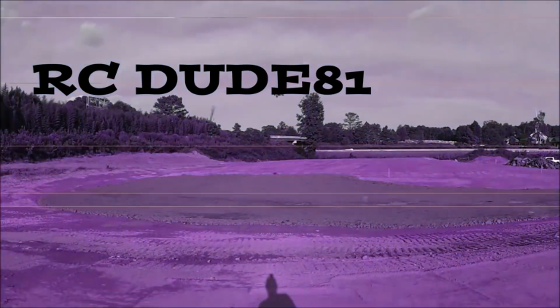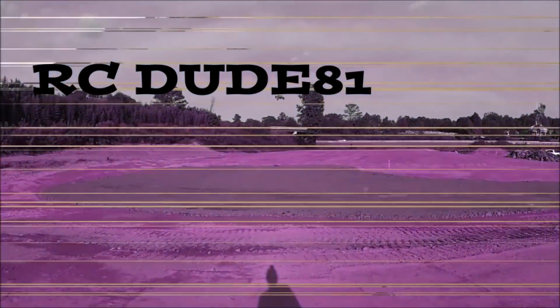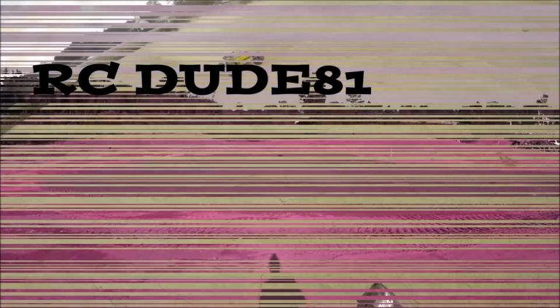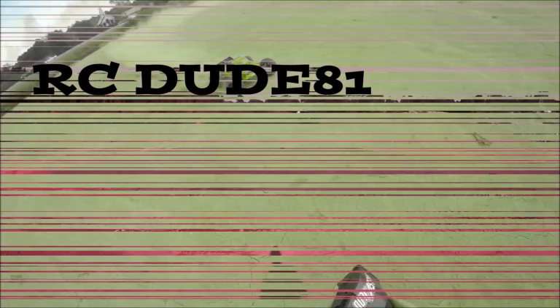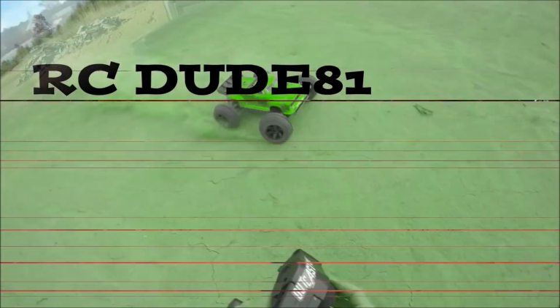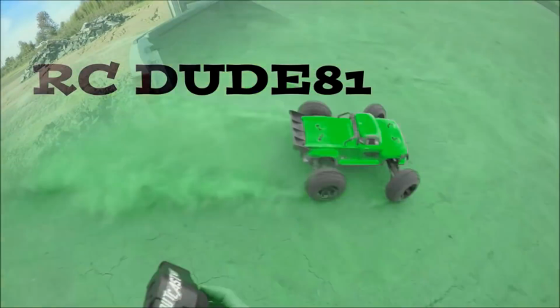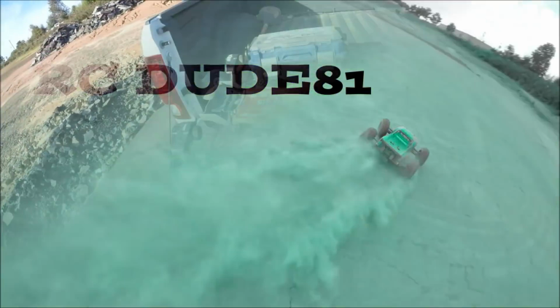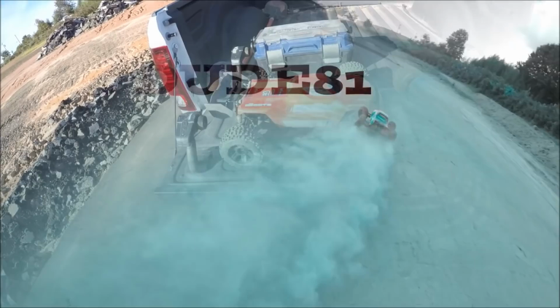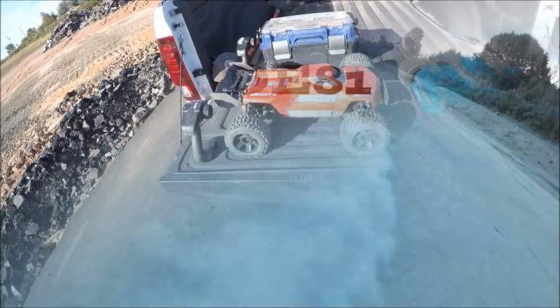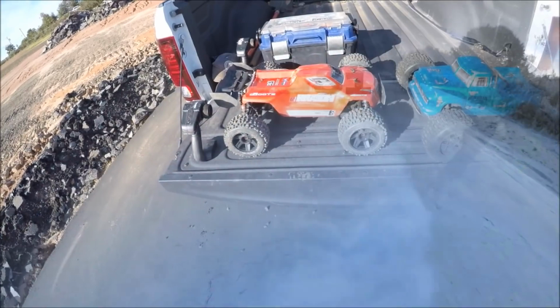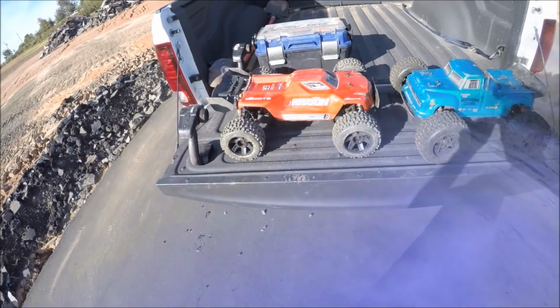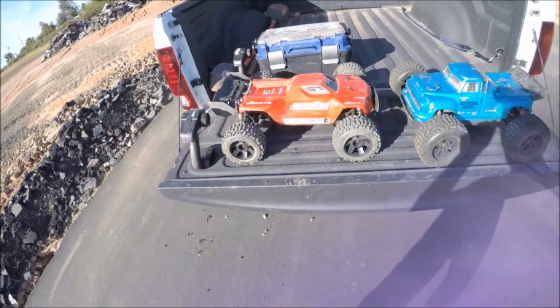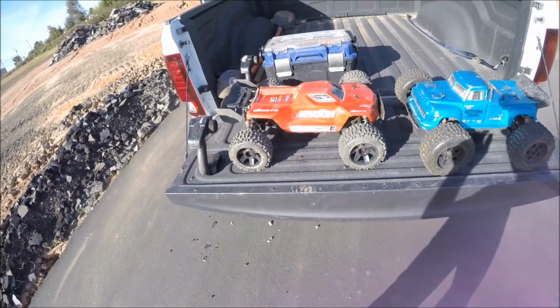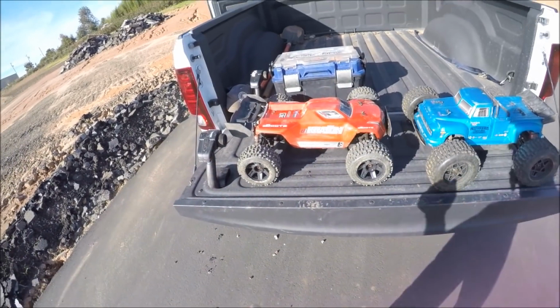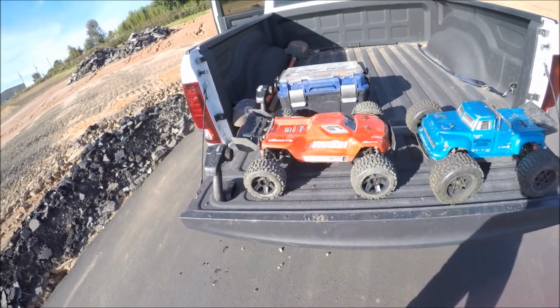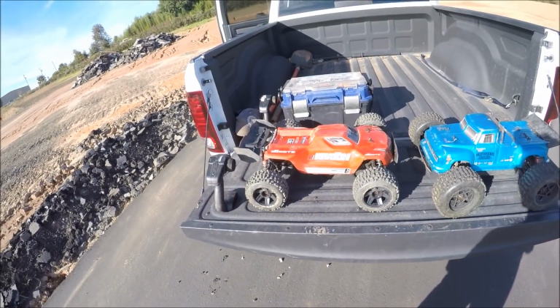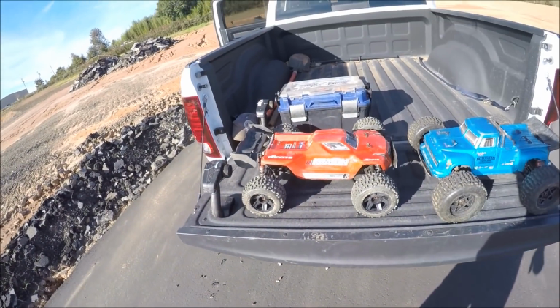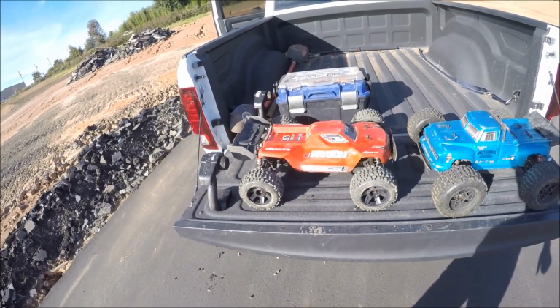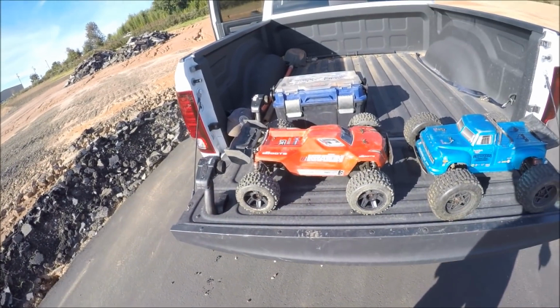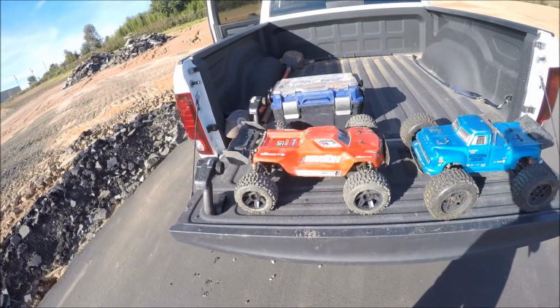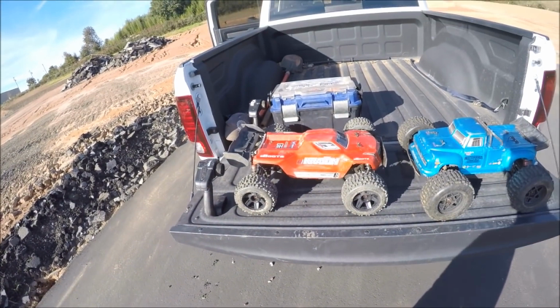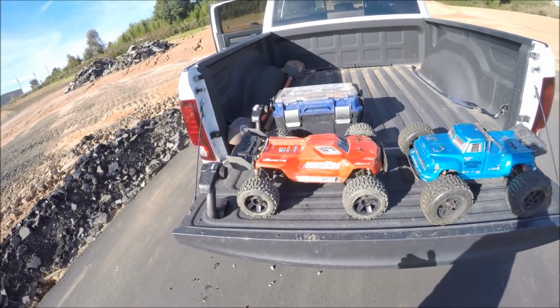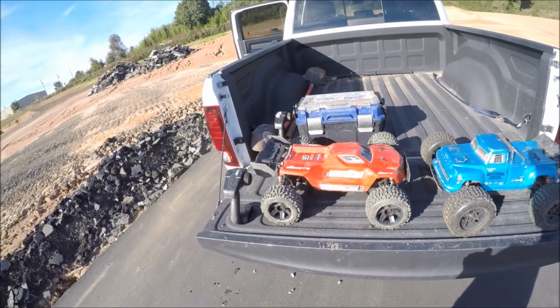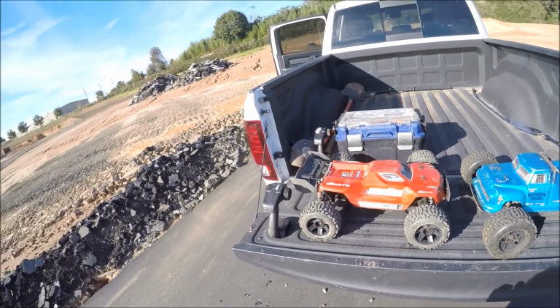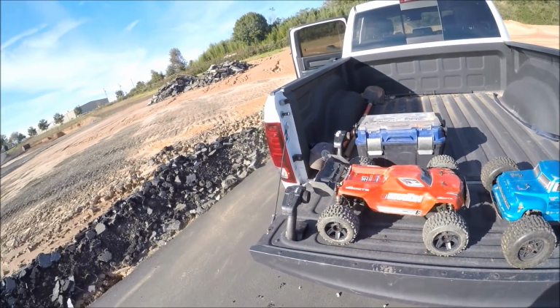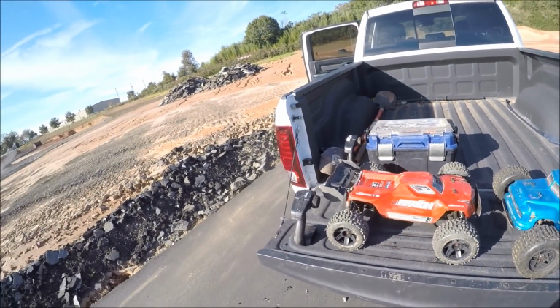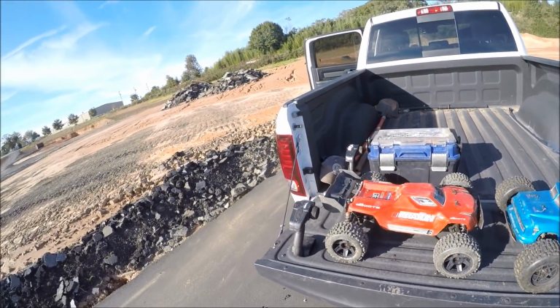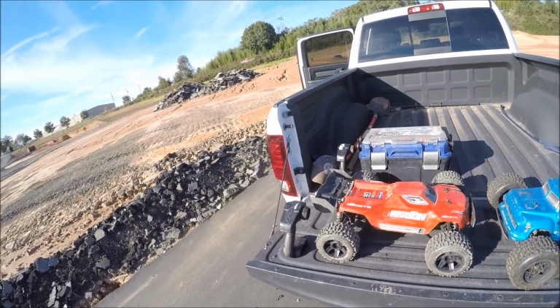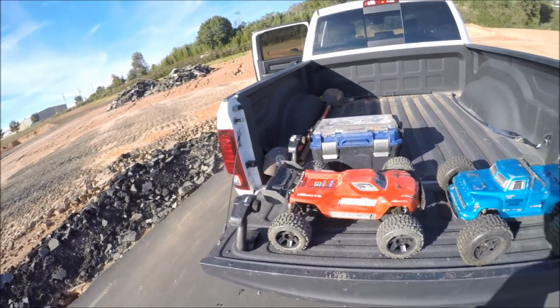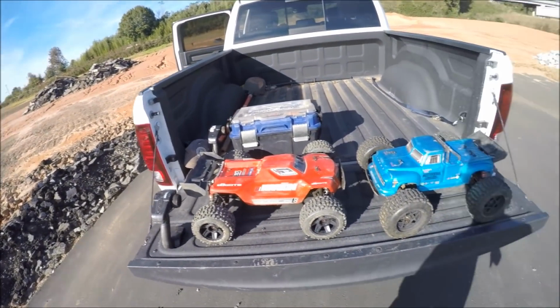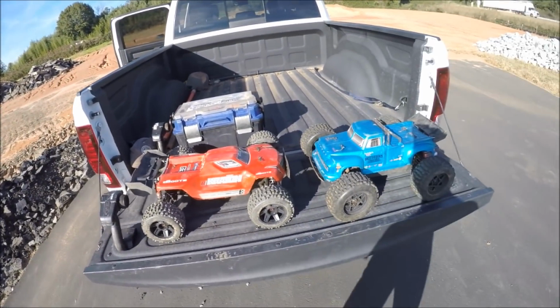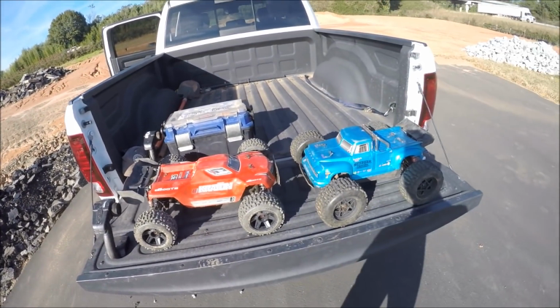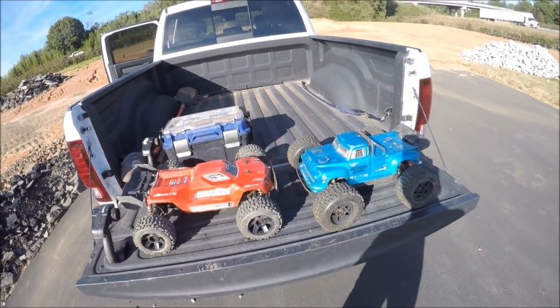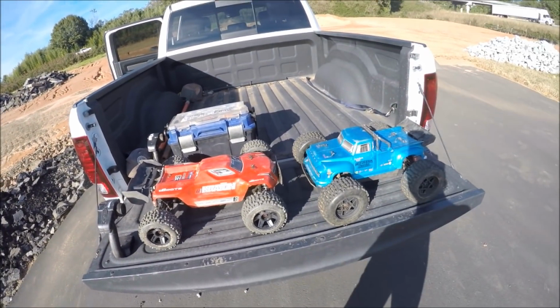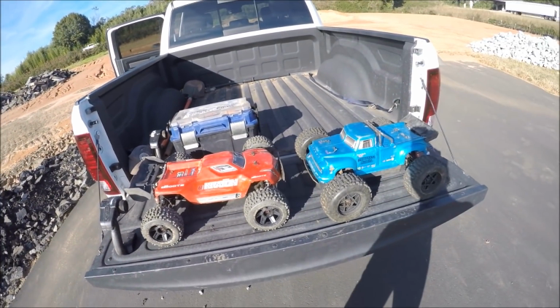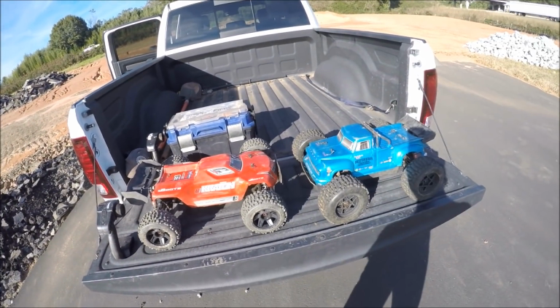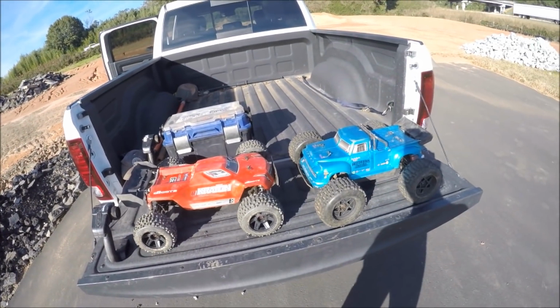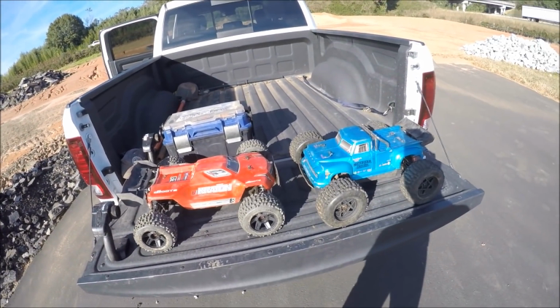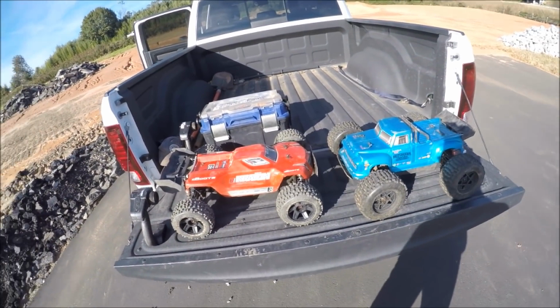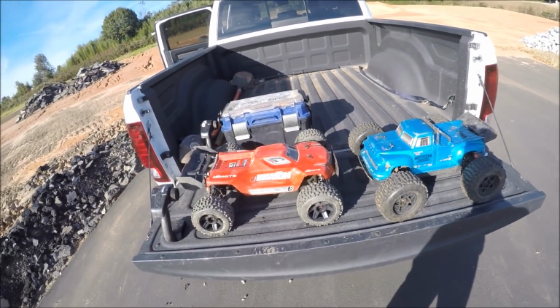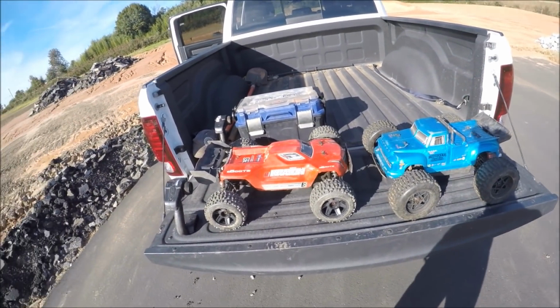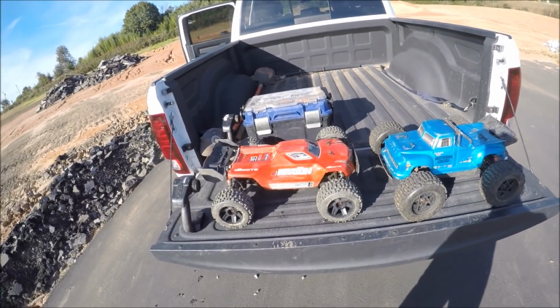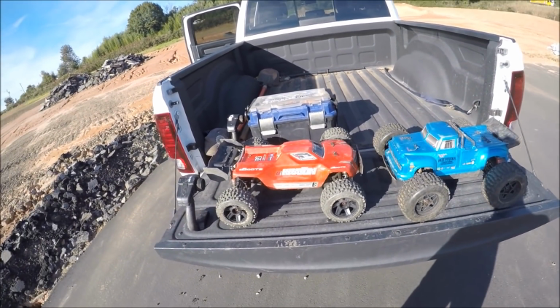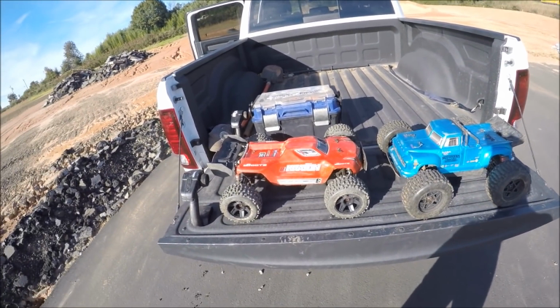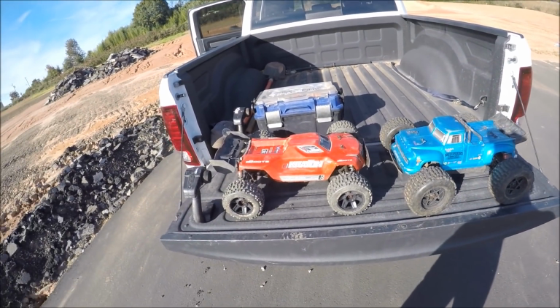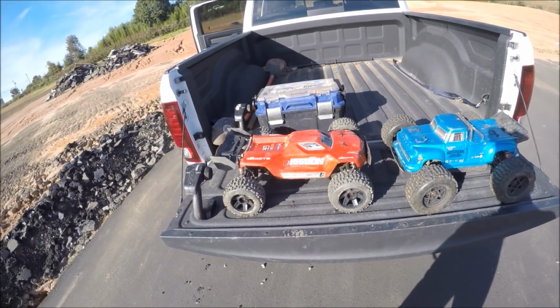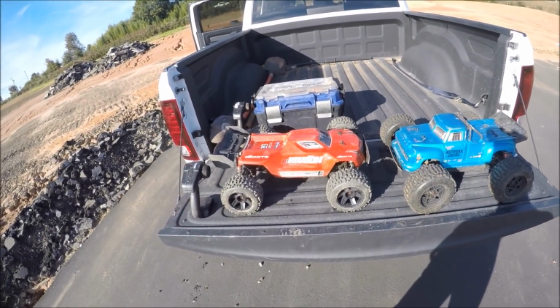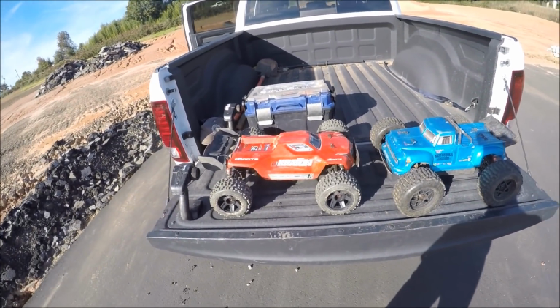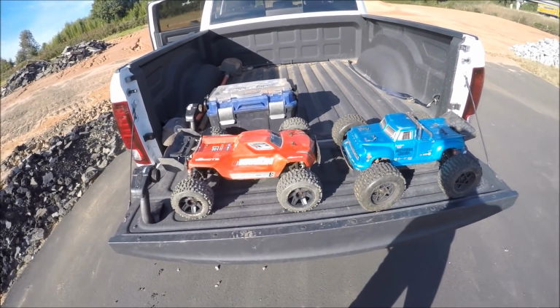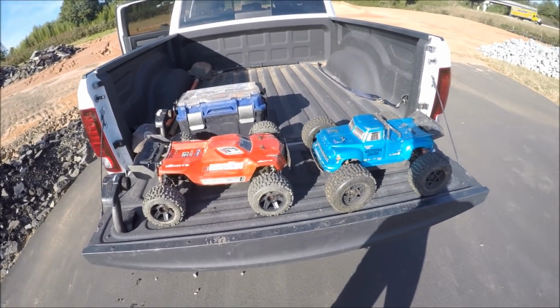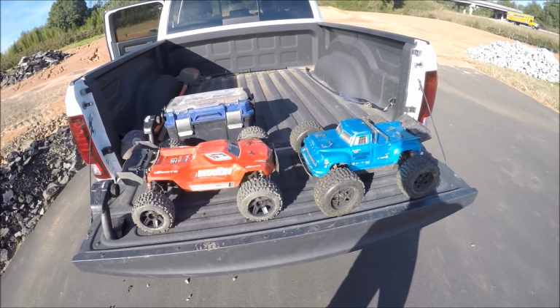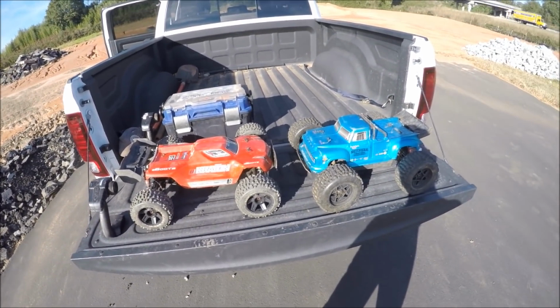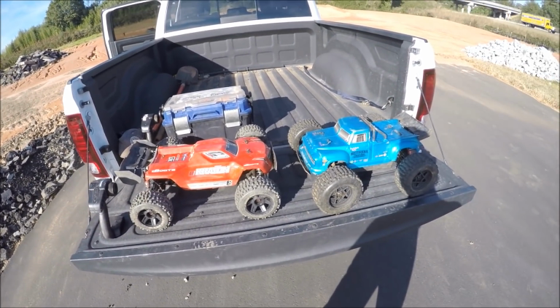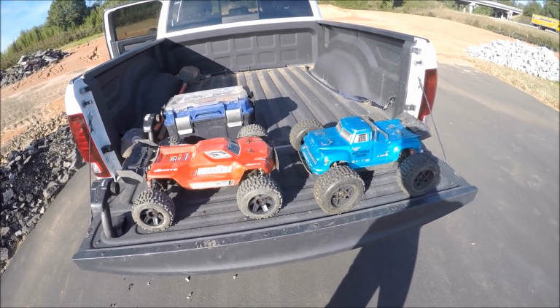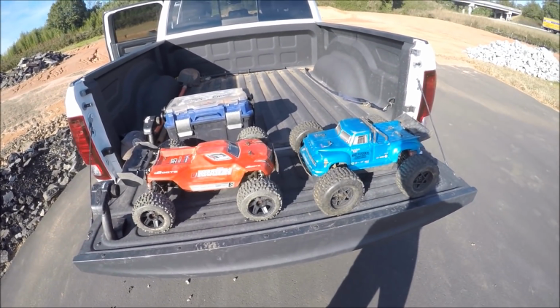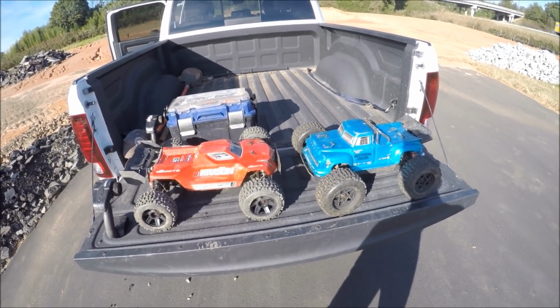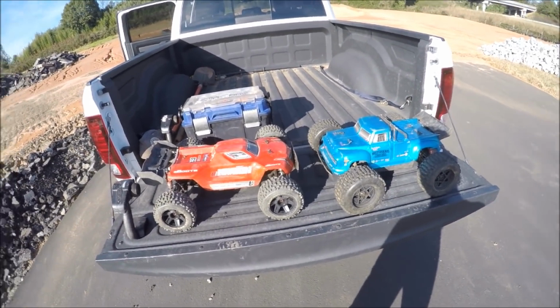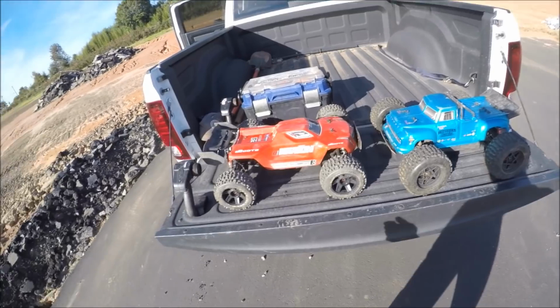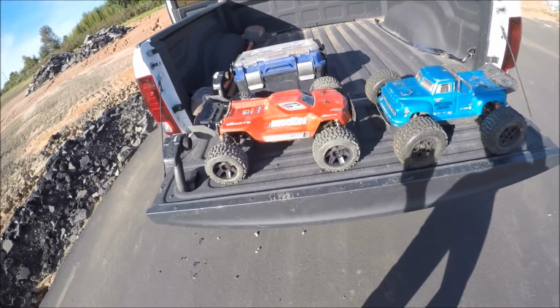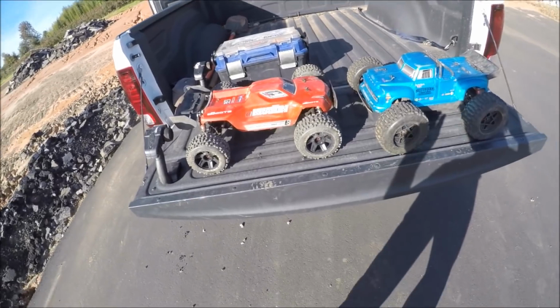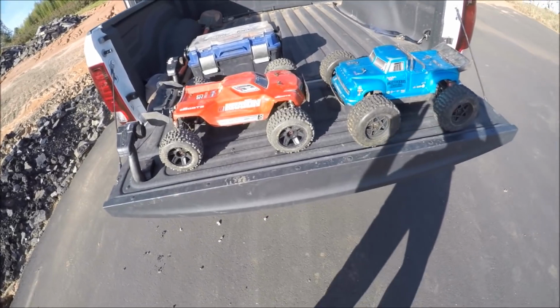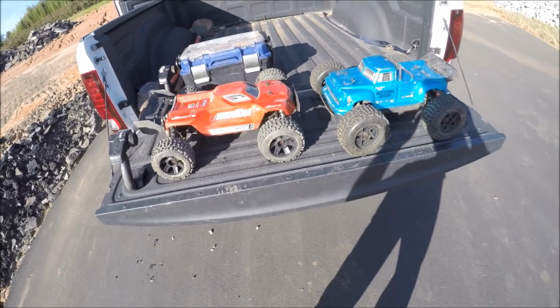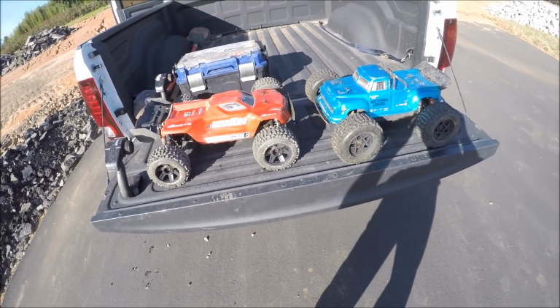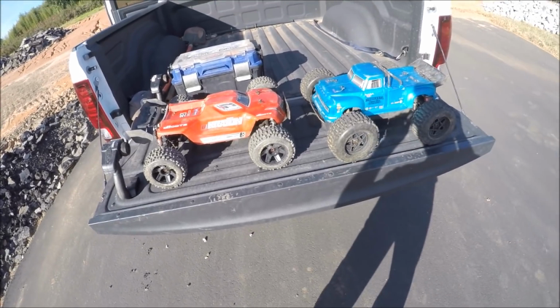What's up guys, I'm out here again at the good old drift spot for some Creighton action and Outcast Notorious.